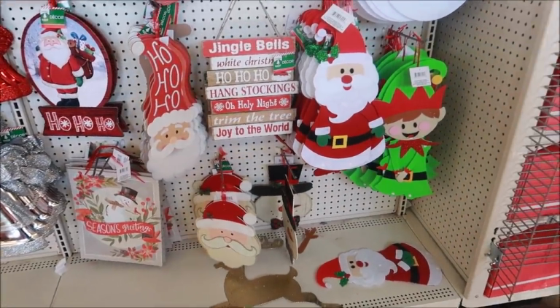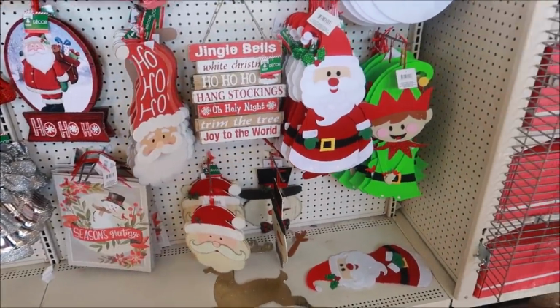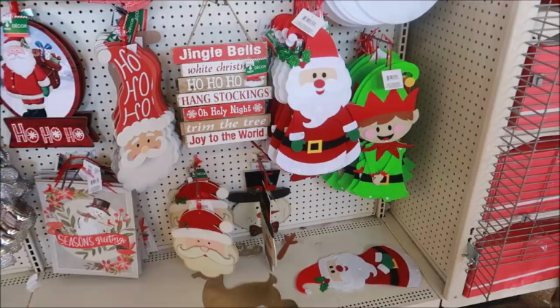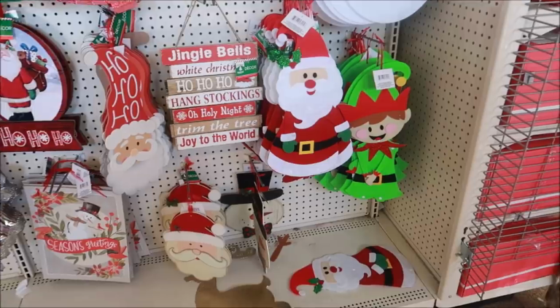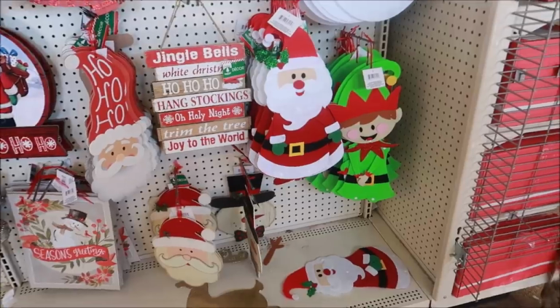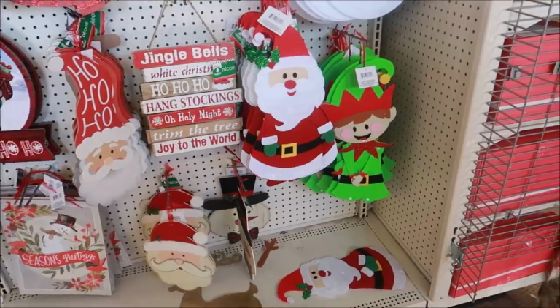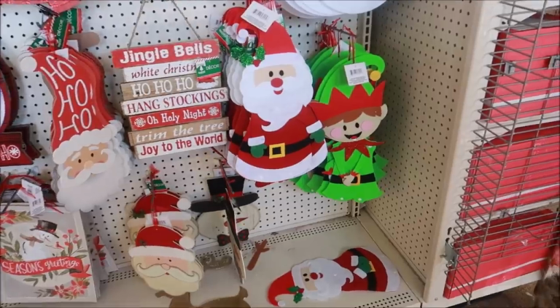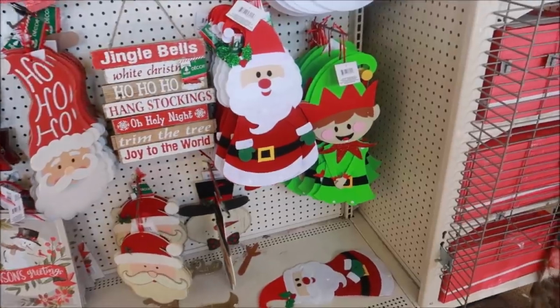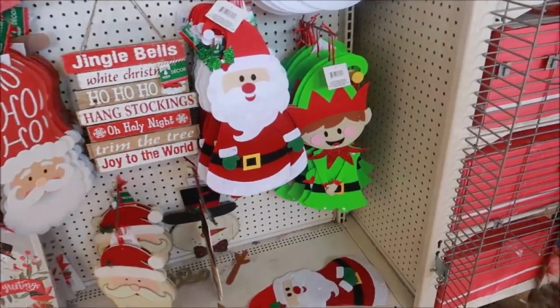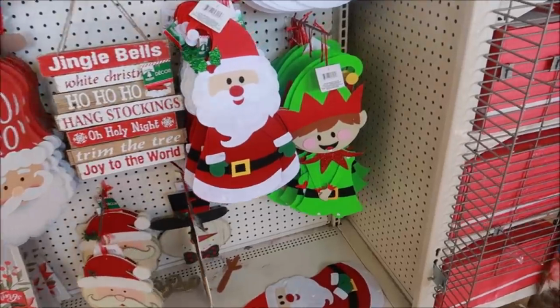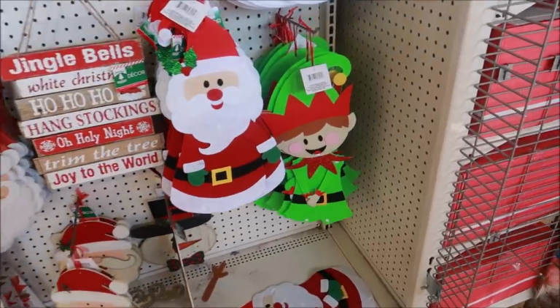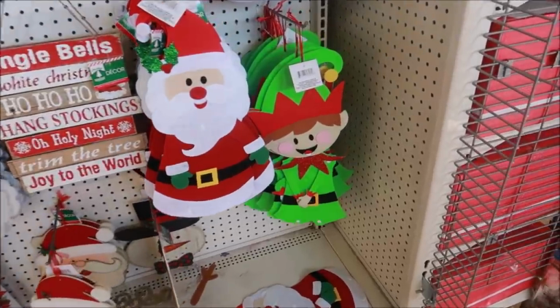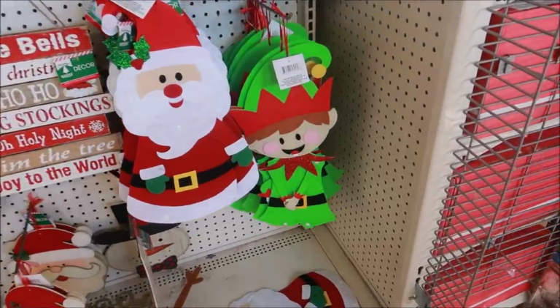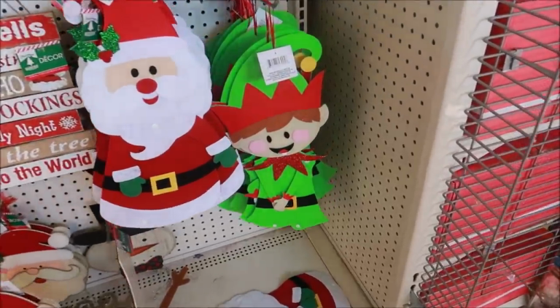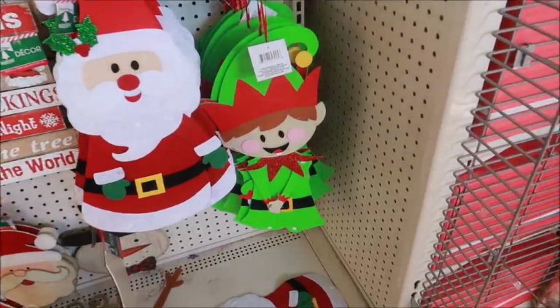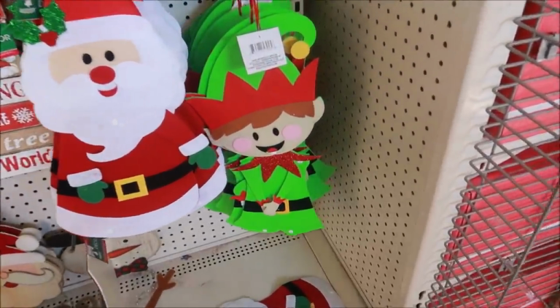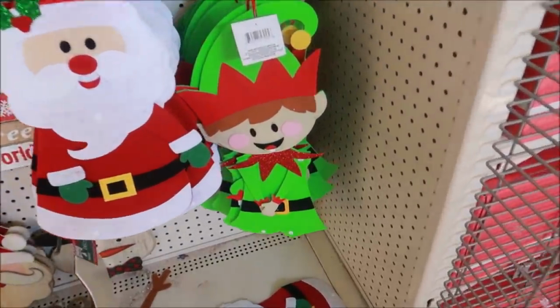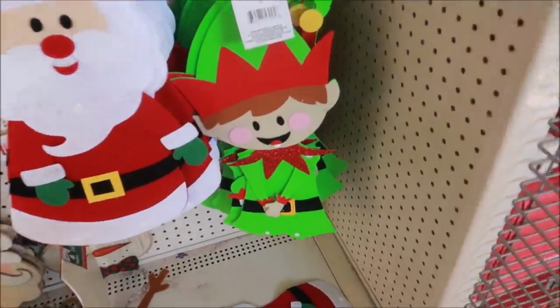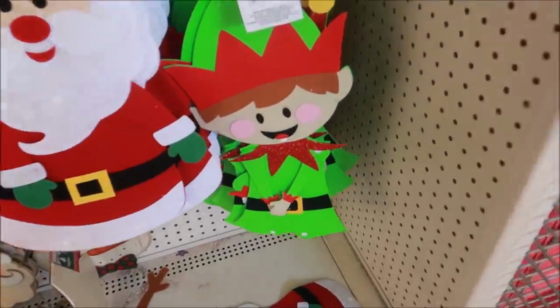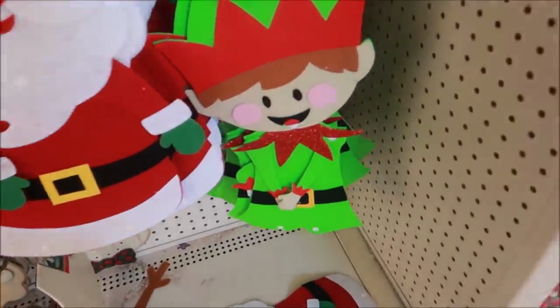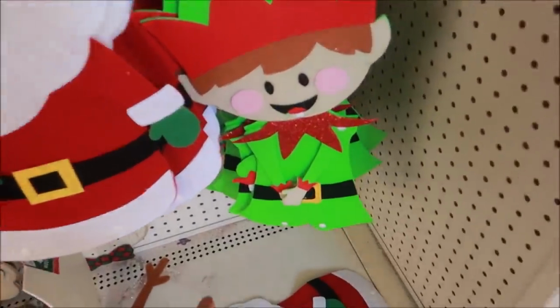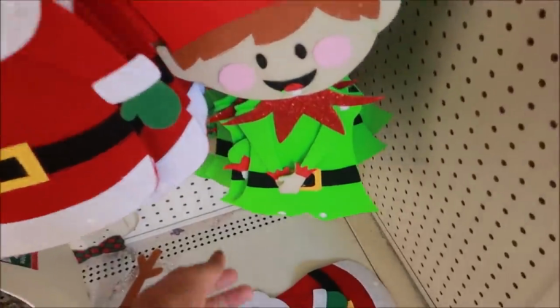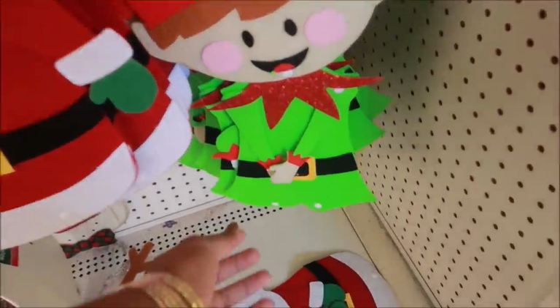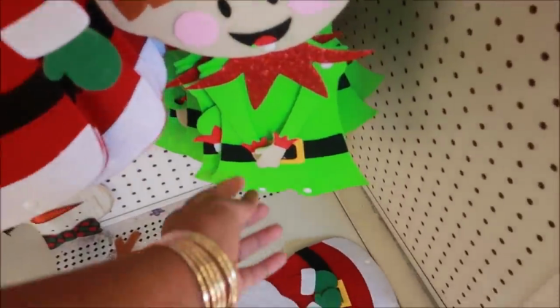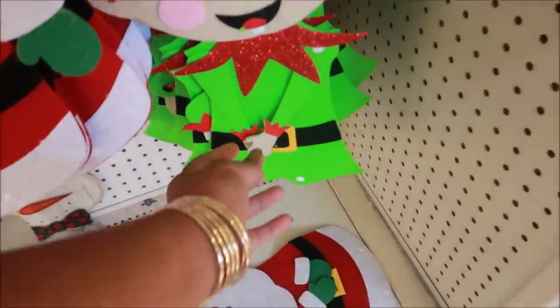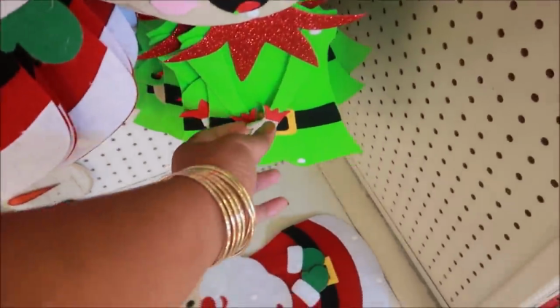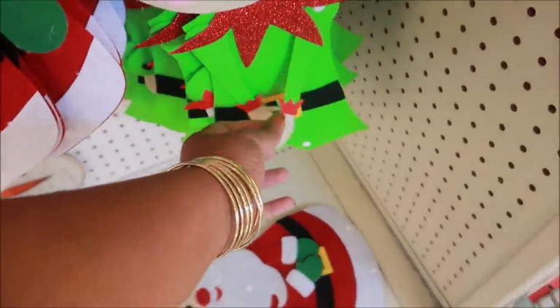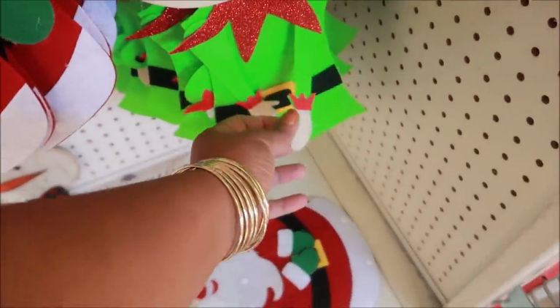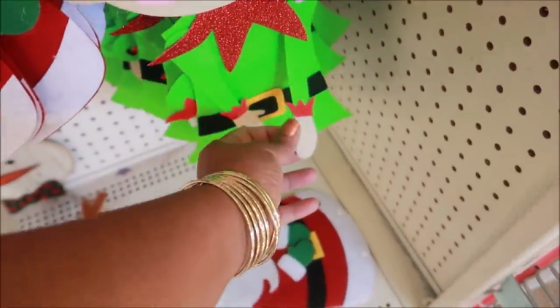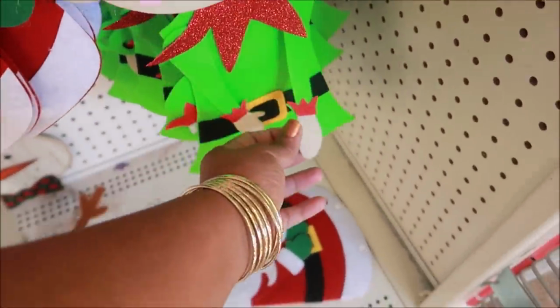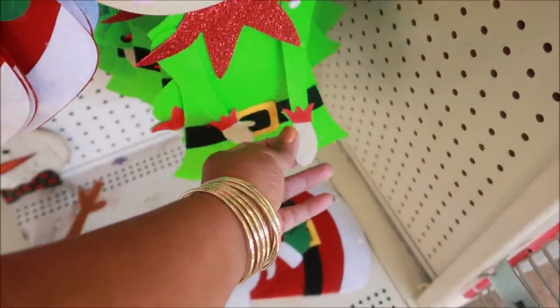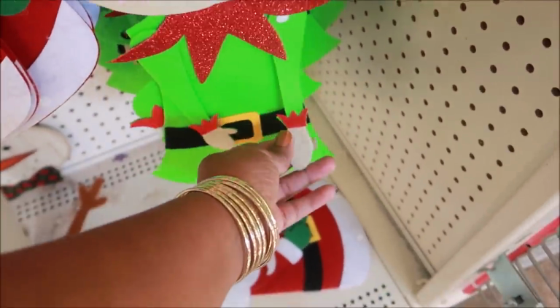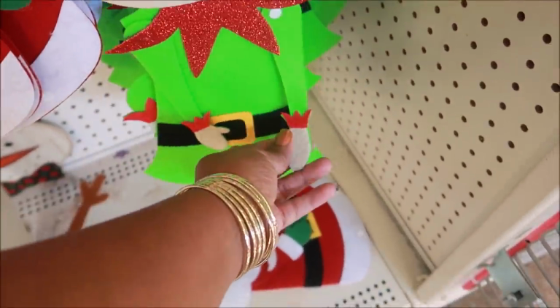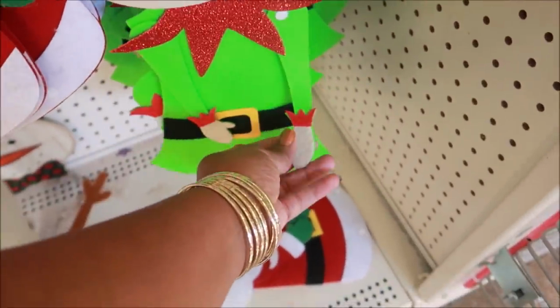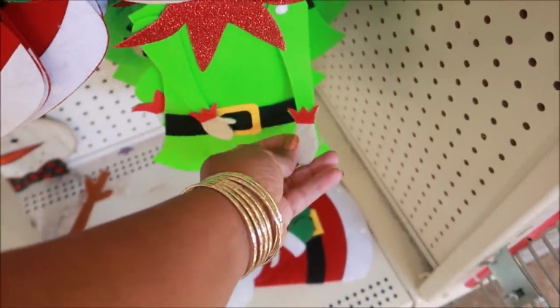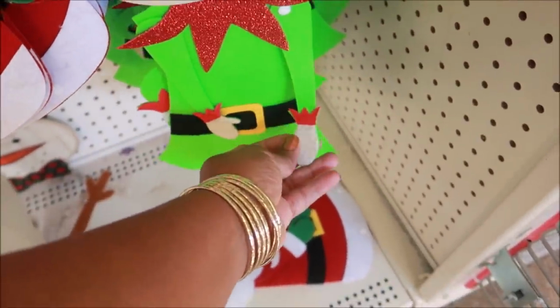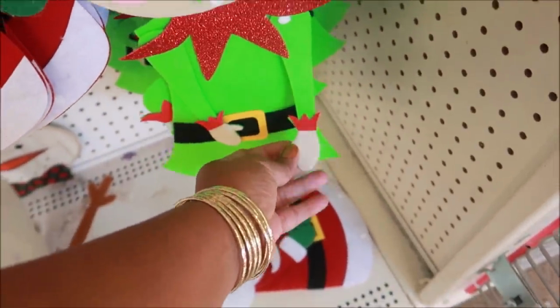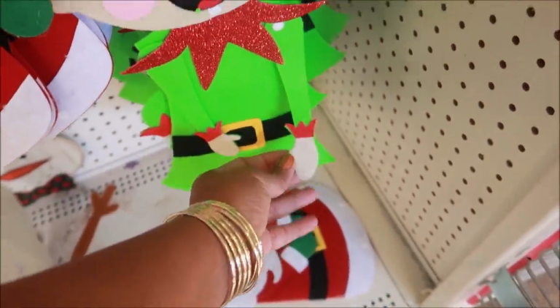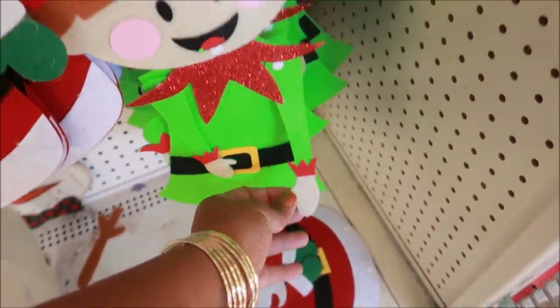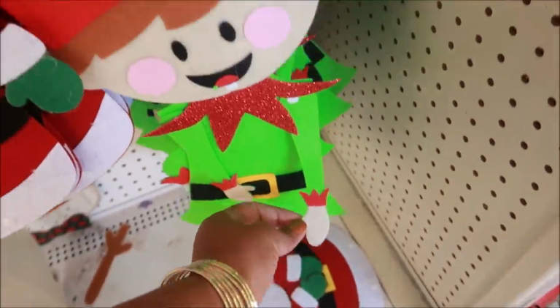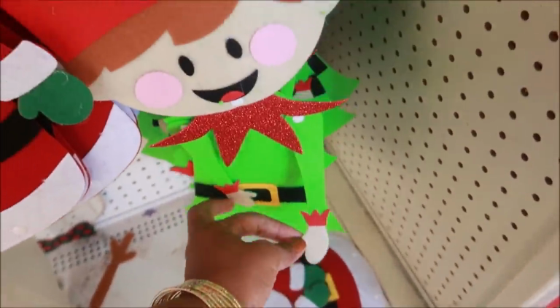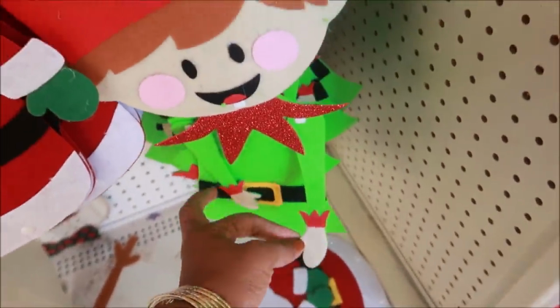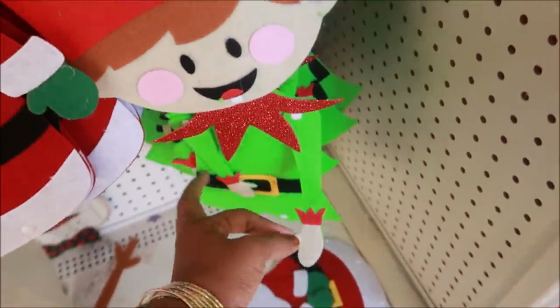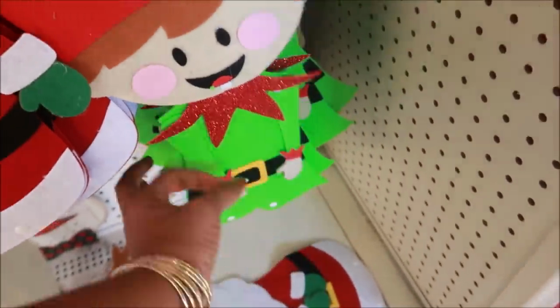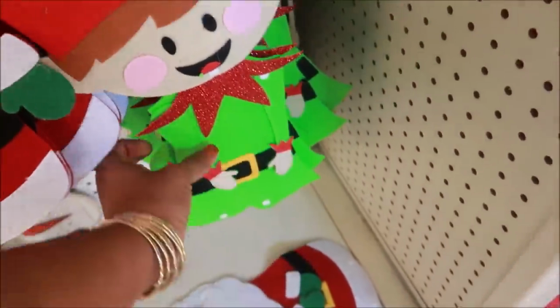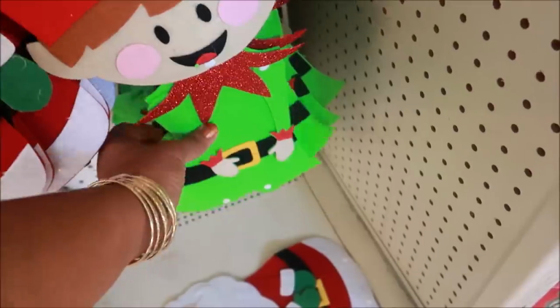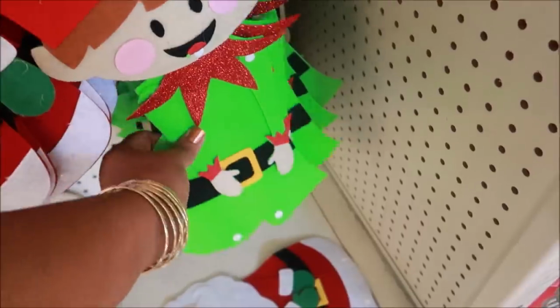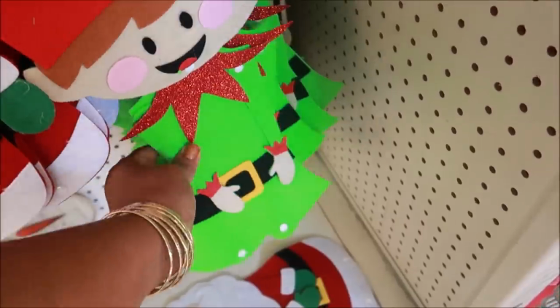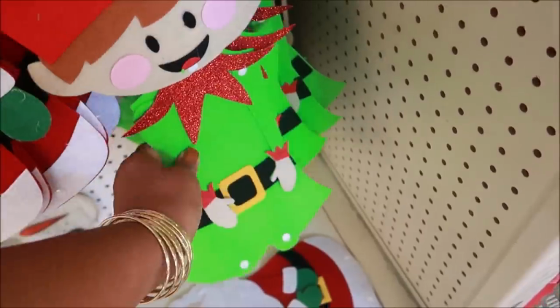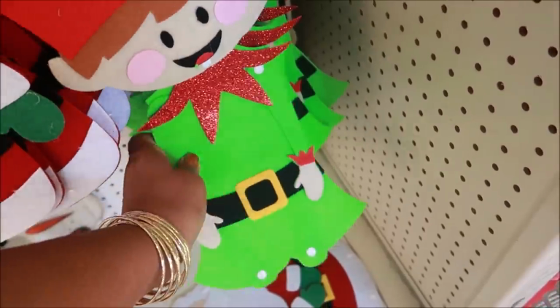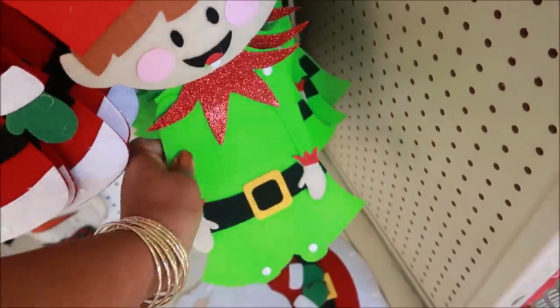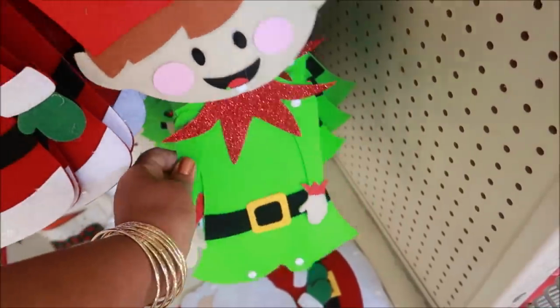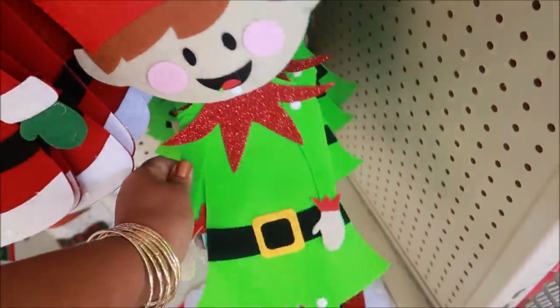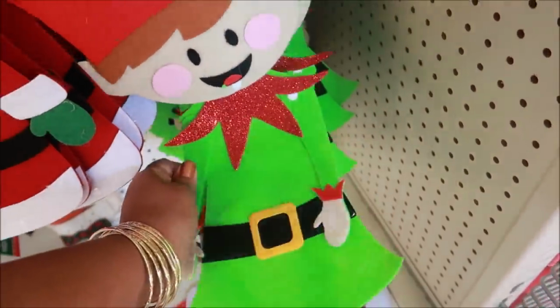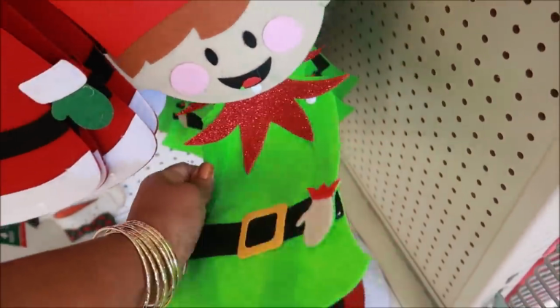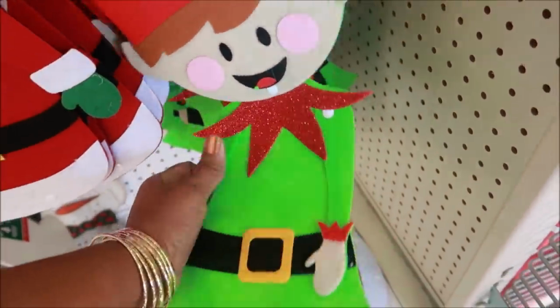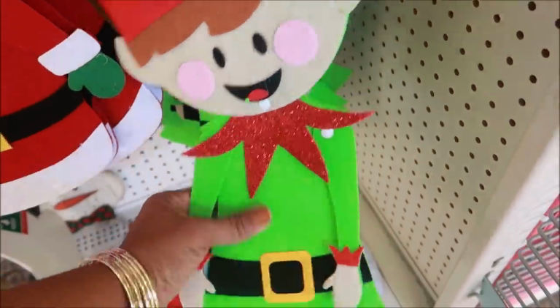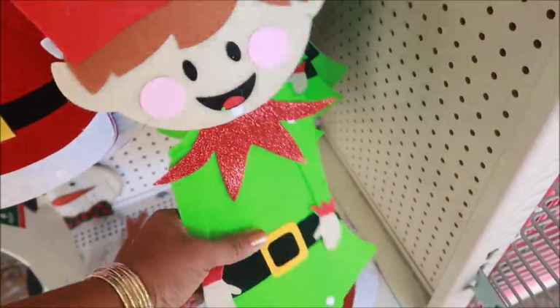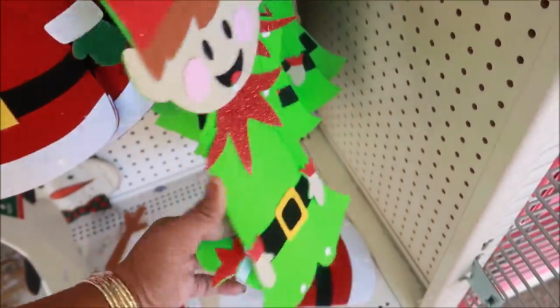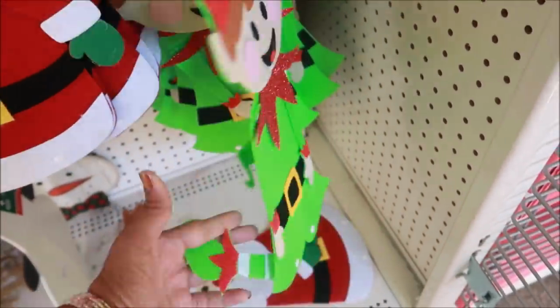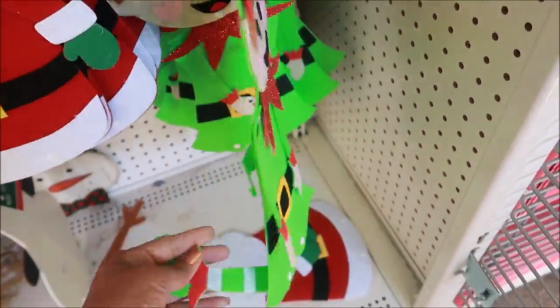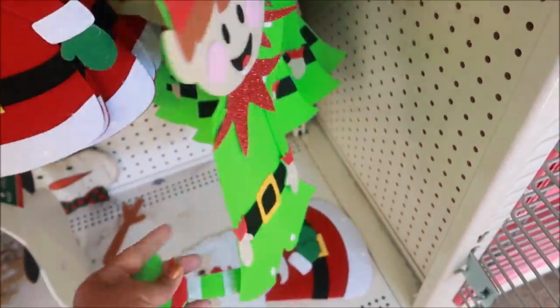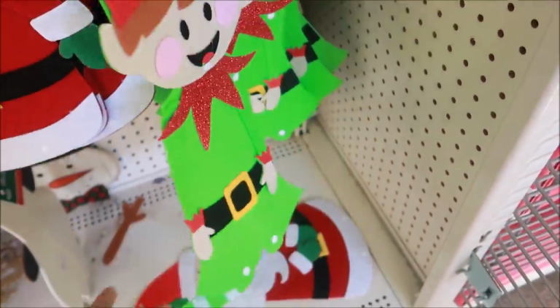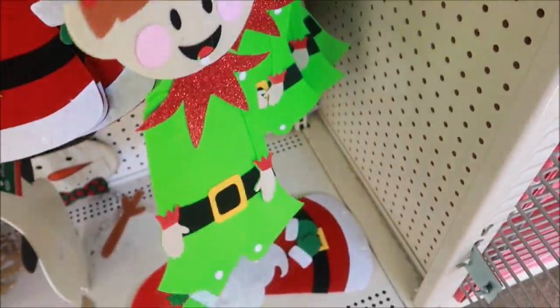Oh, this is cute — look at the little elf right there. You can move her arms, that's cute, and the legs too!